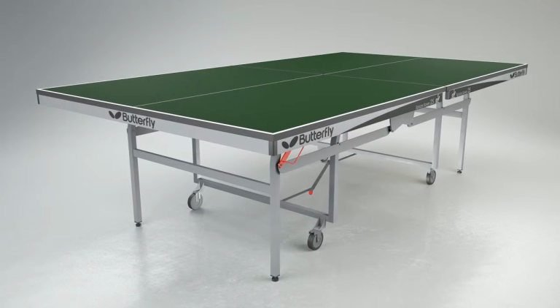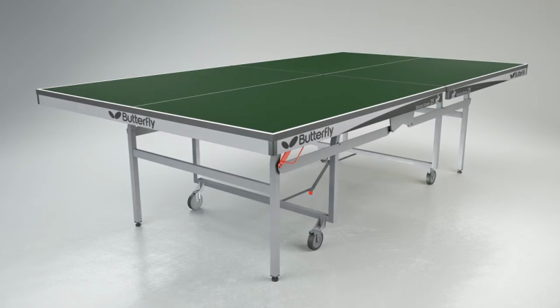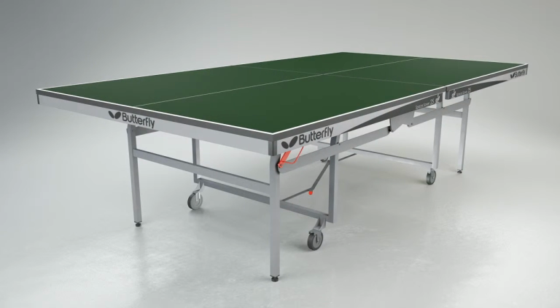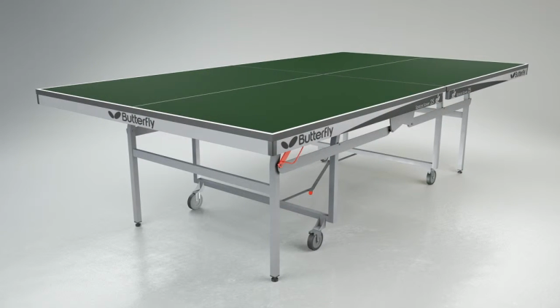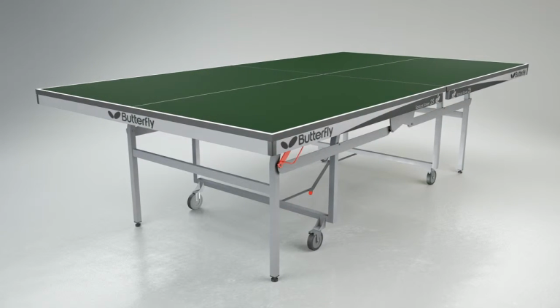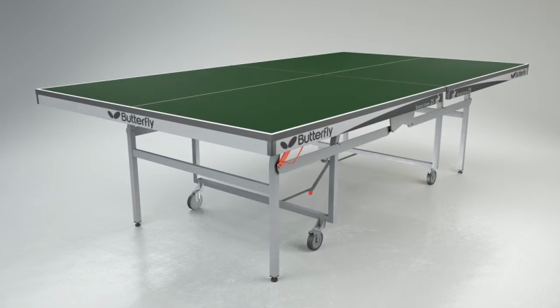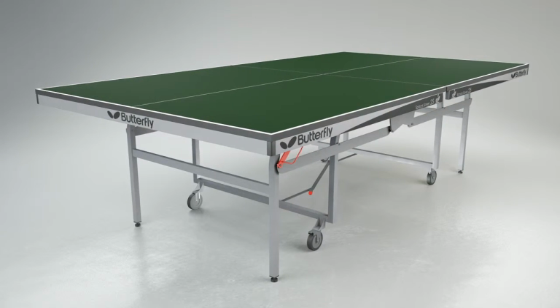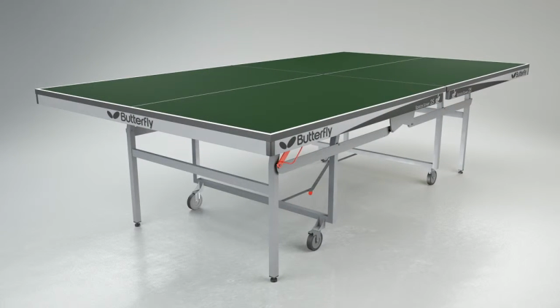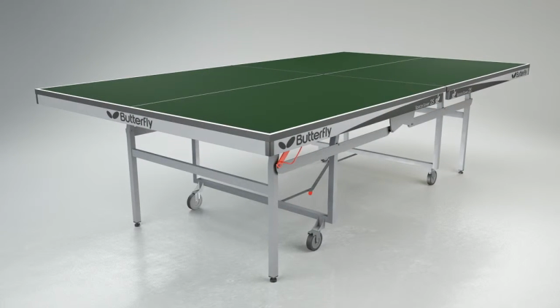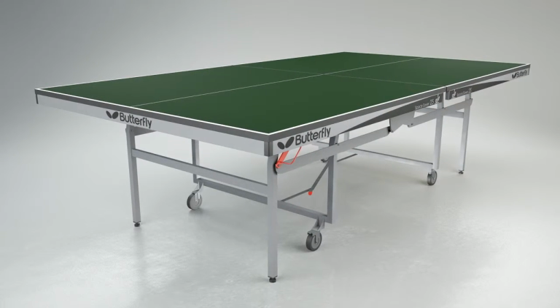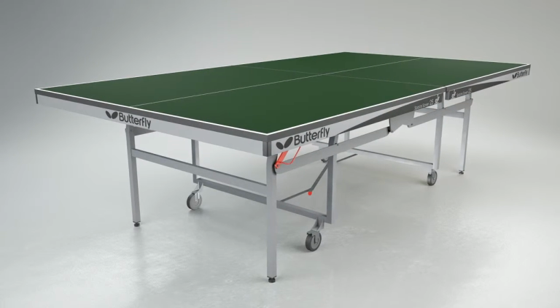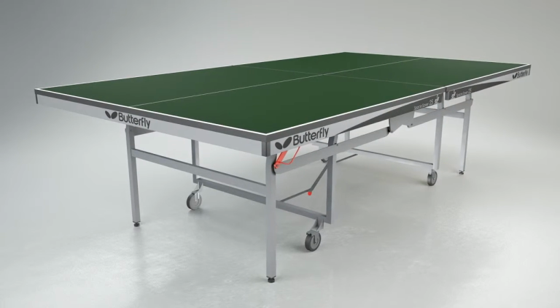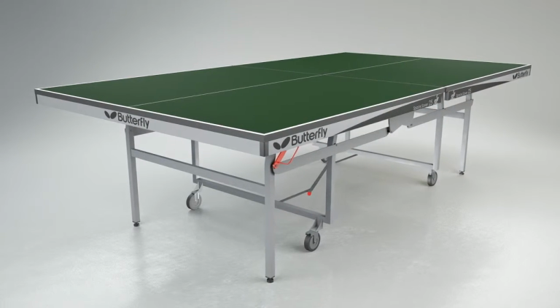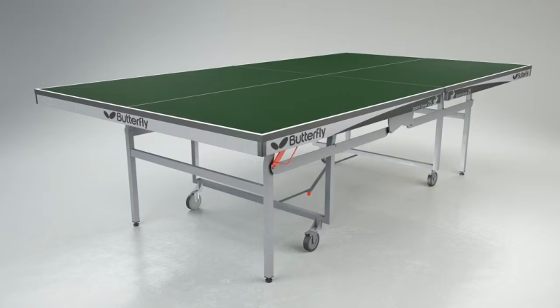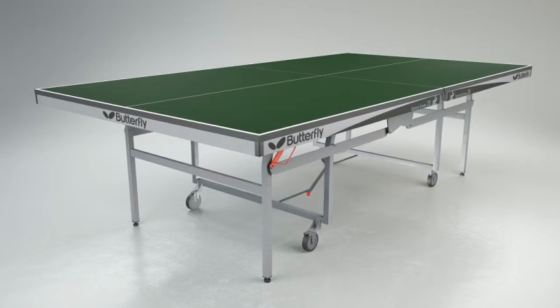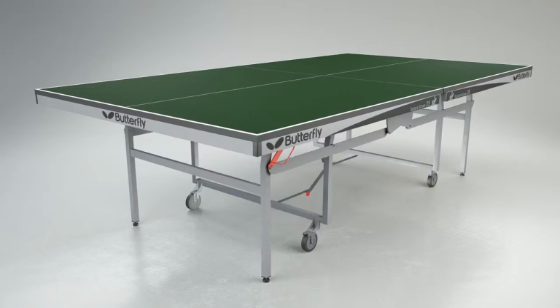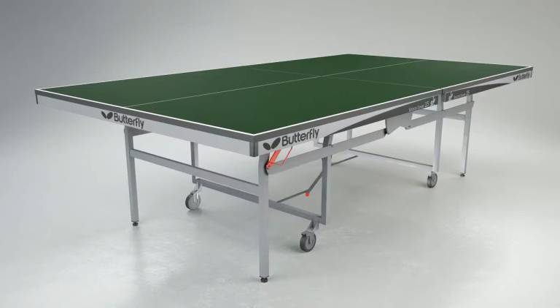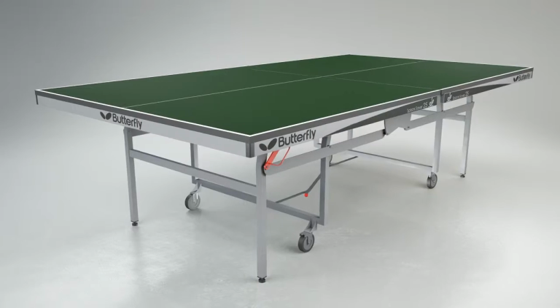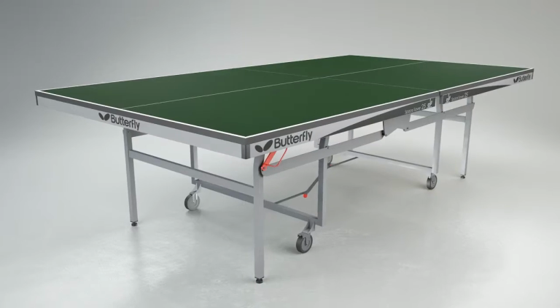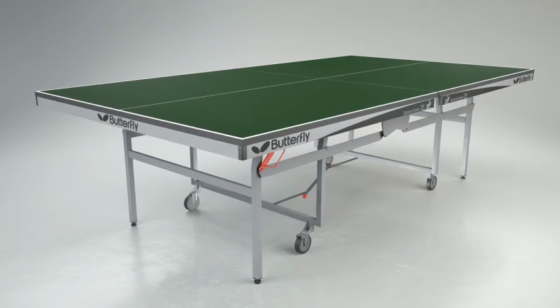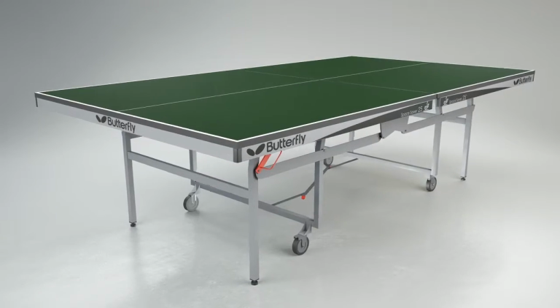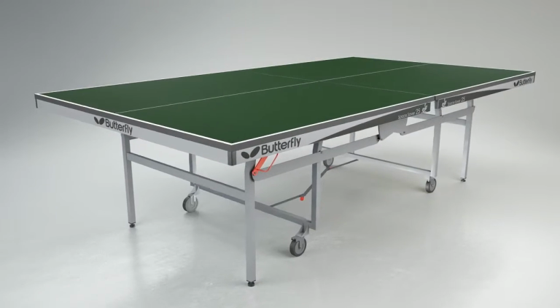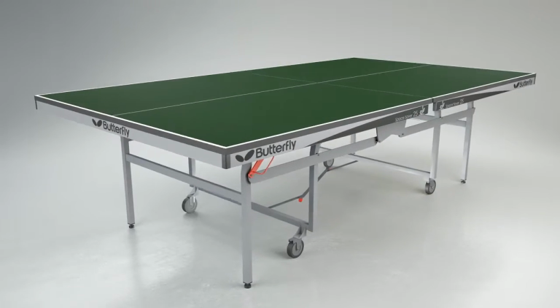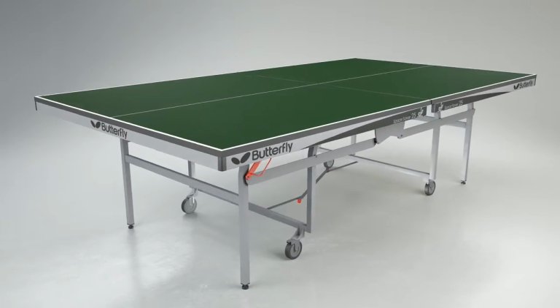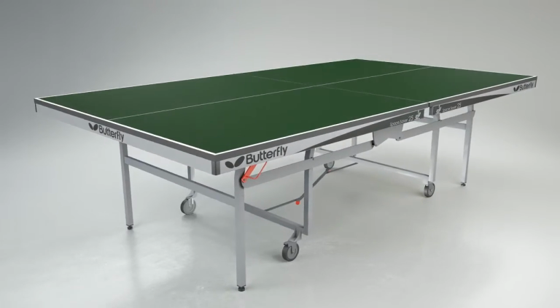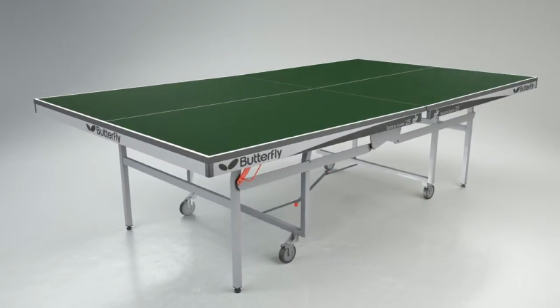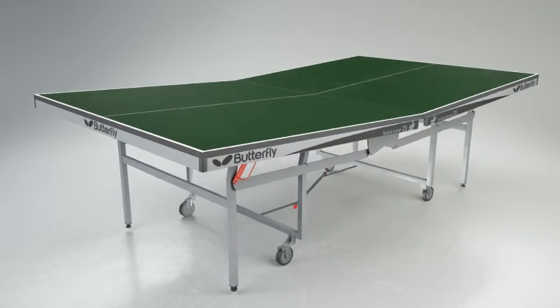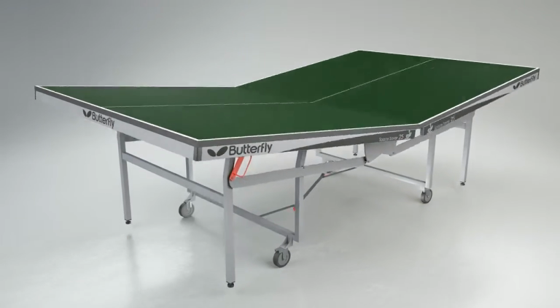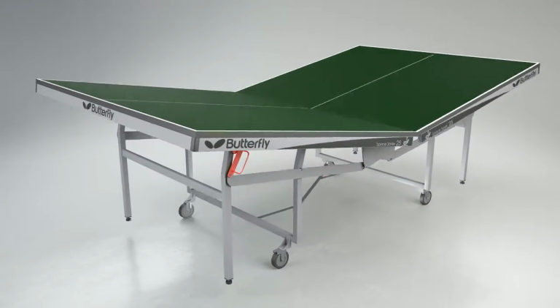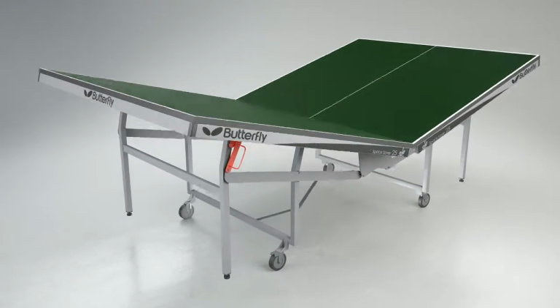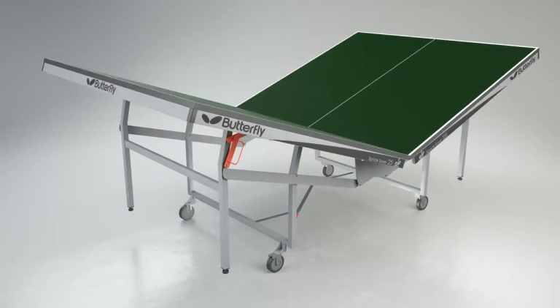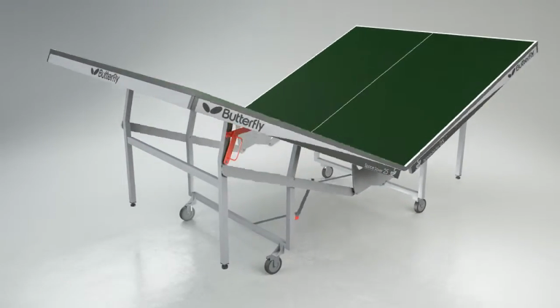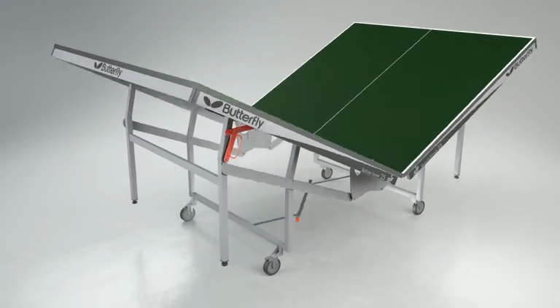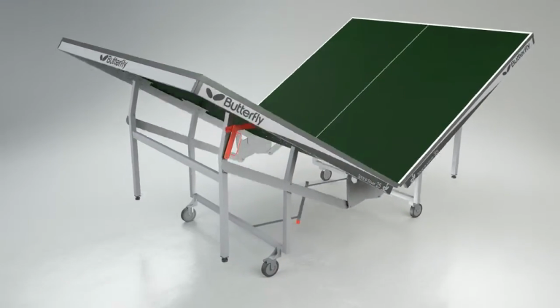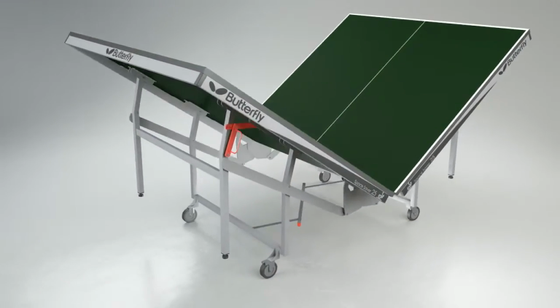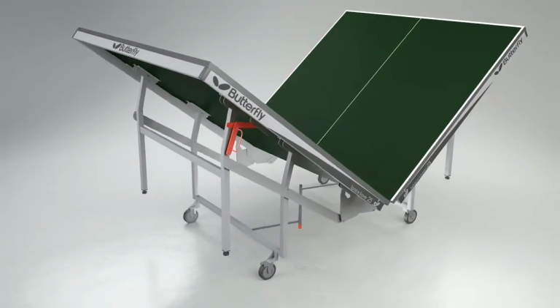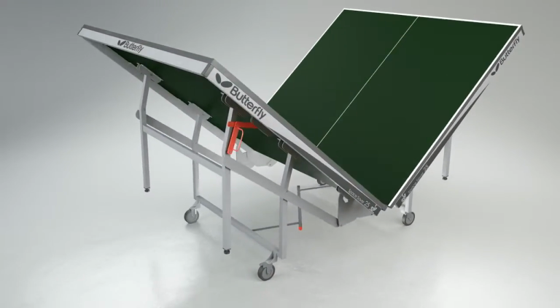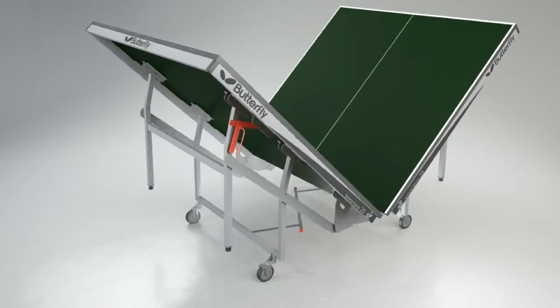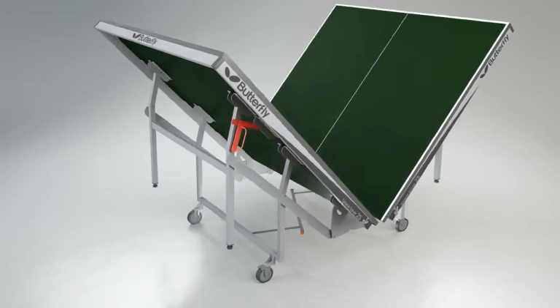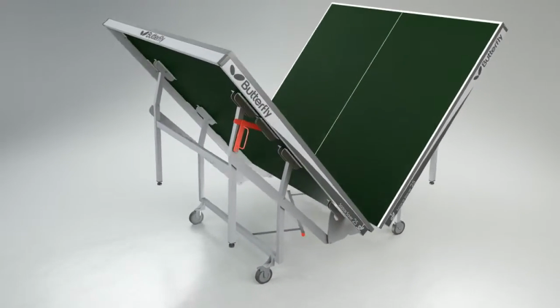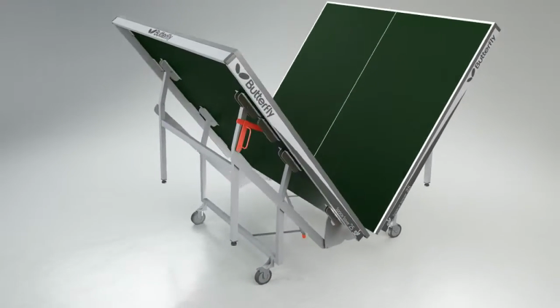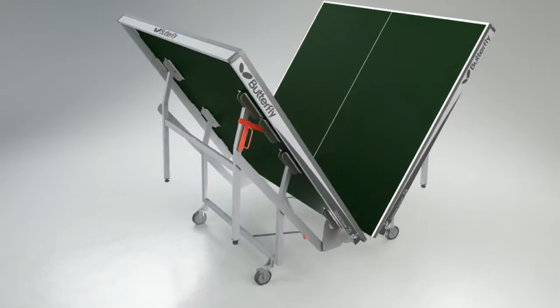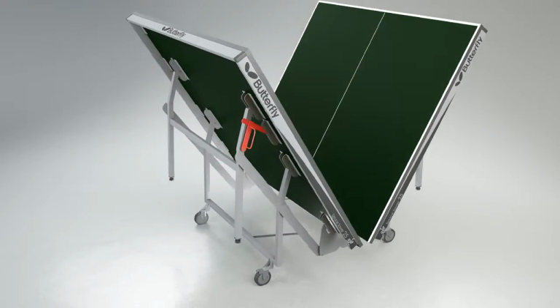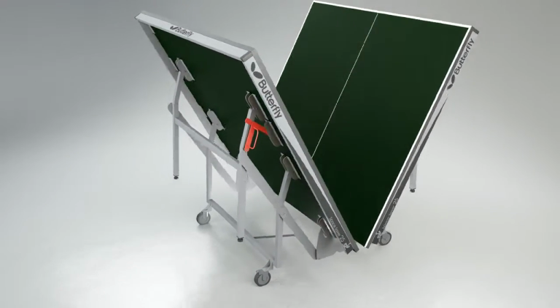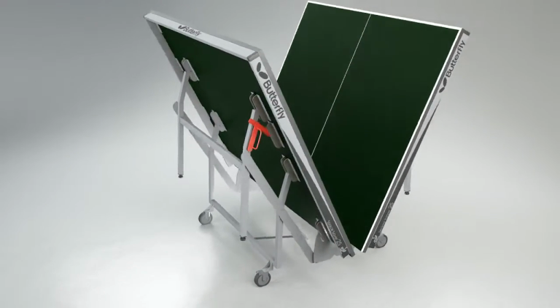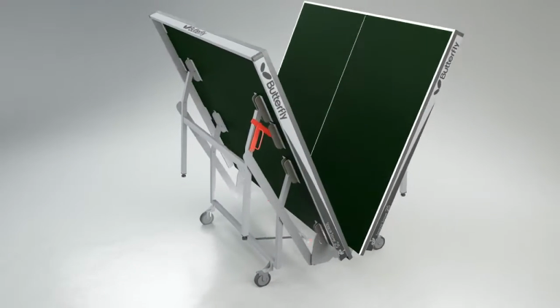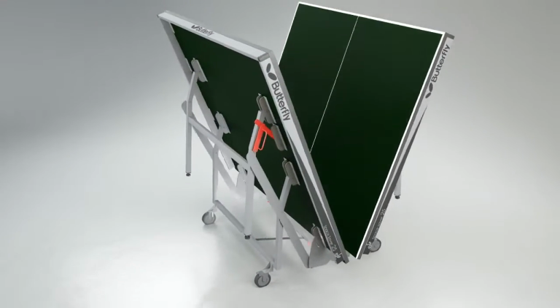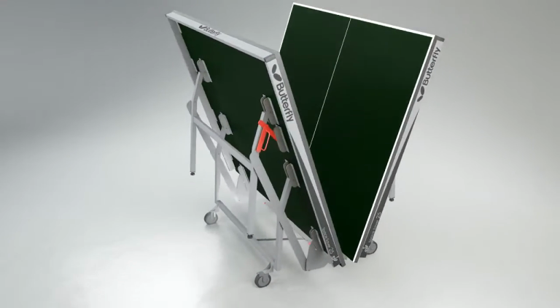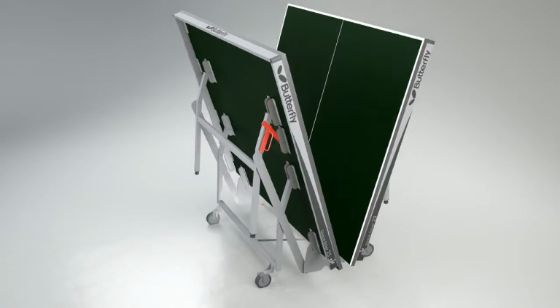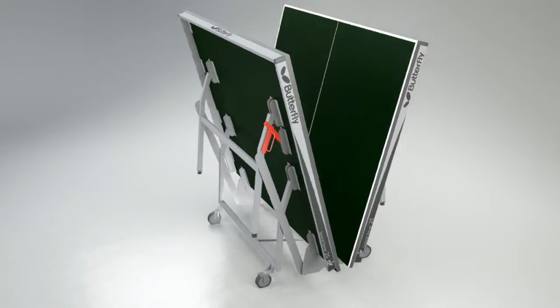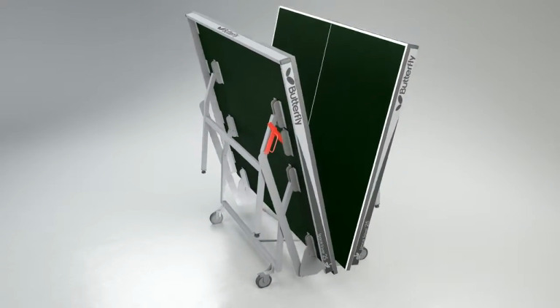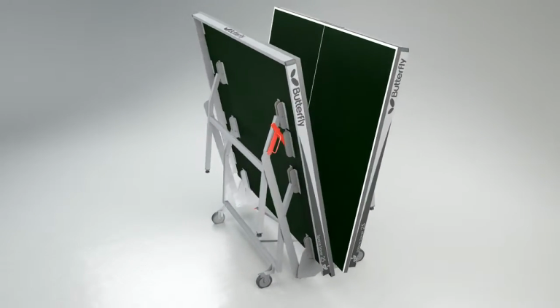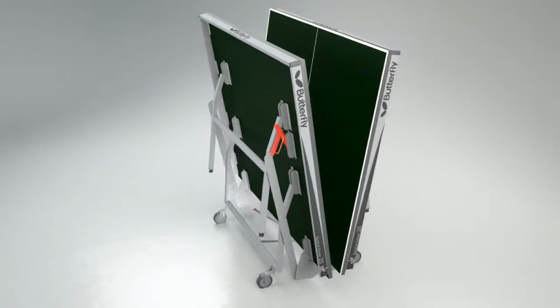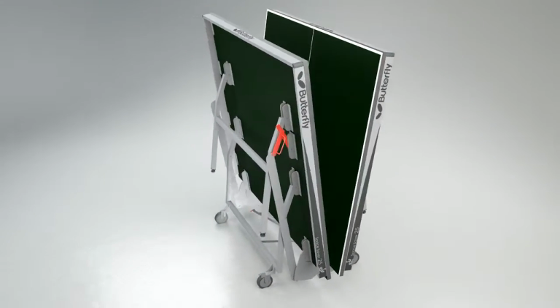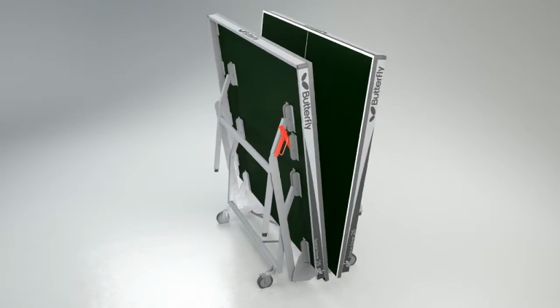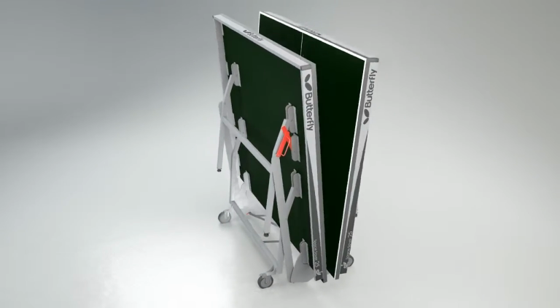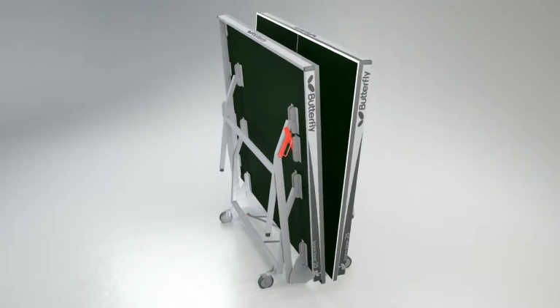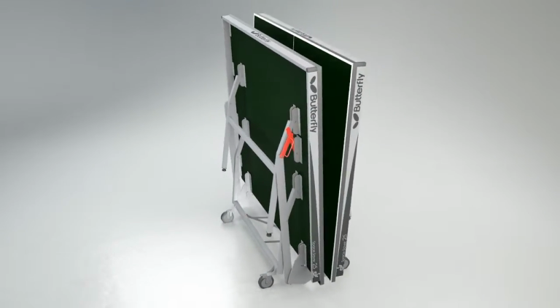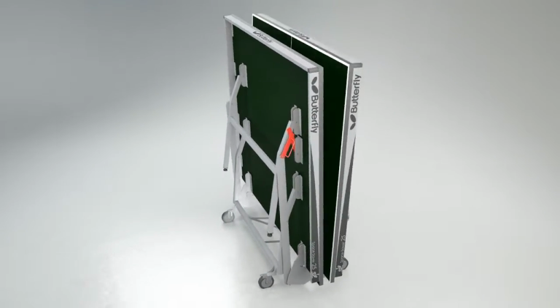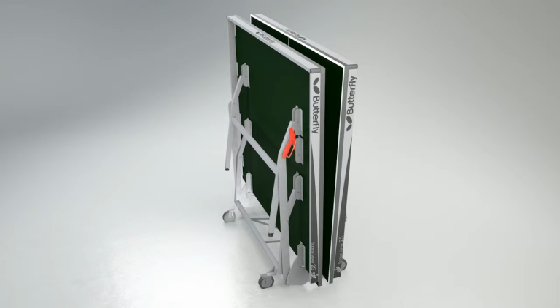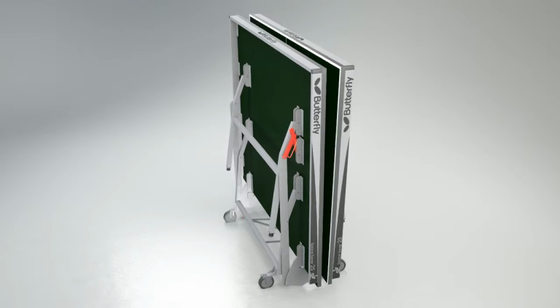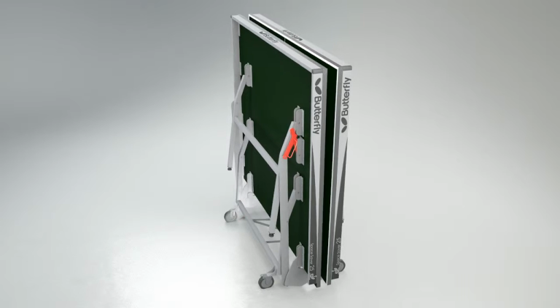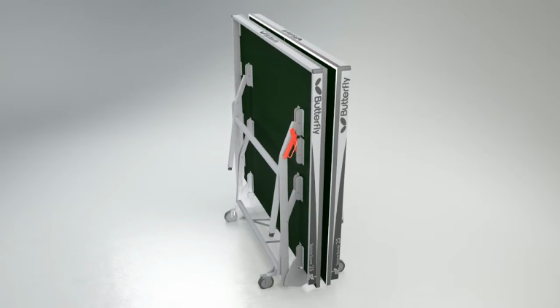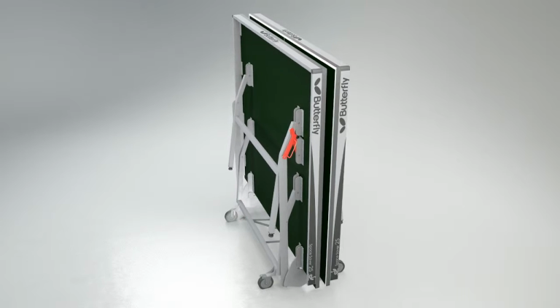Transportation and storage is easy with the unique Space Saver folding system, which makes folding and rolling the table away simple and safe.